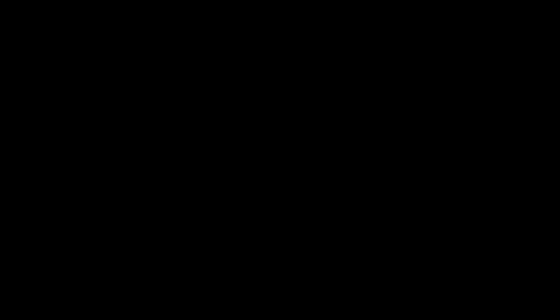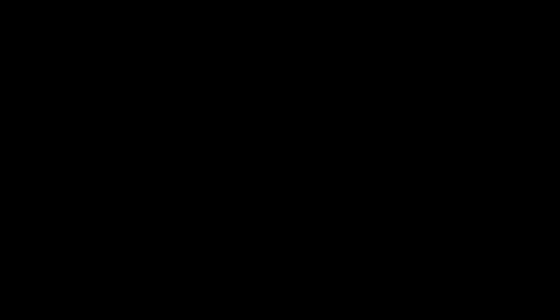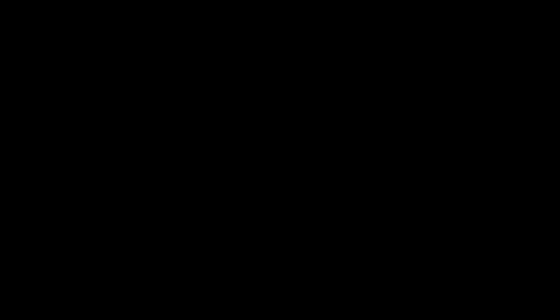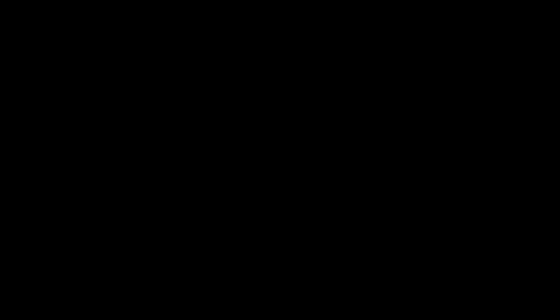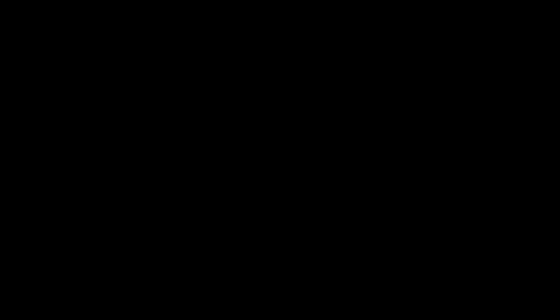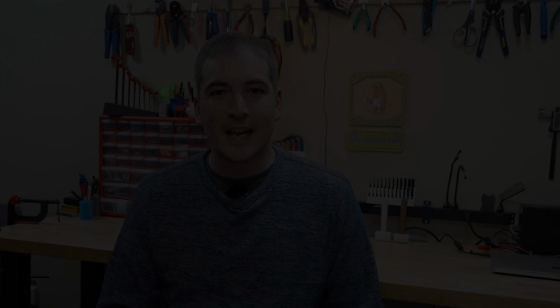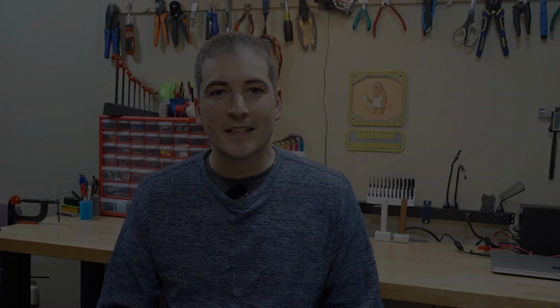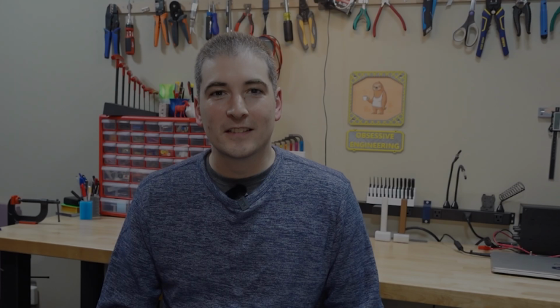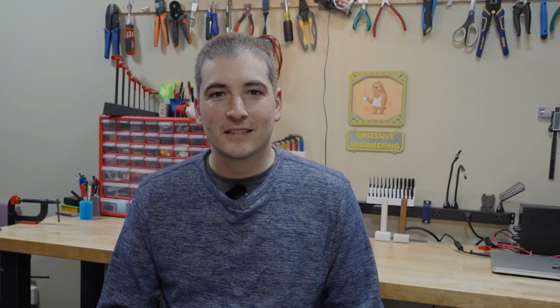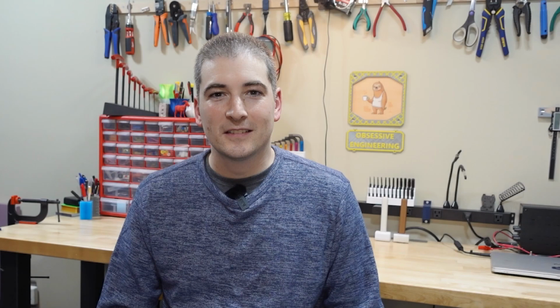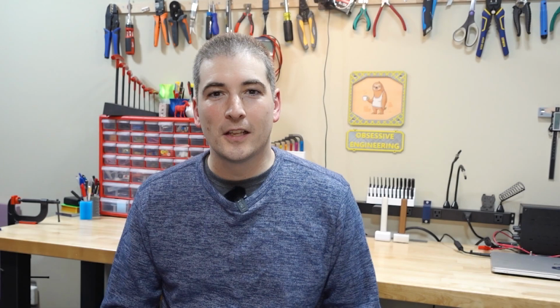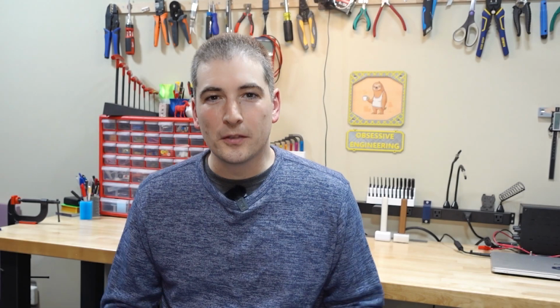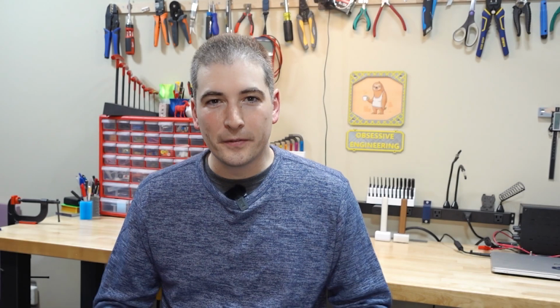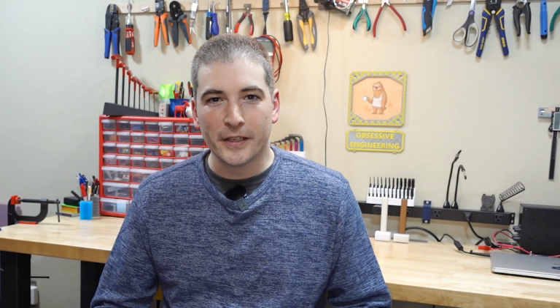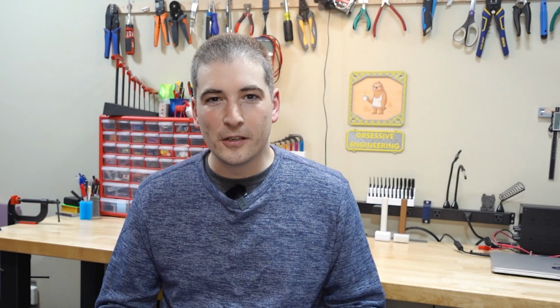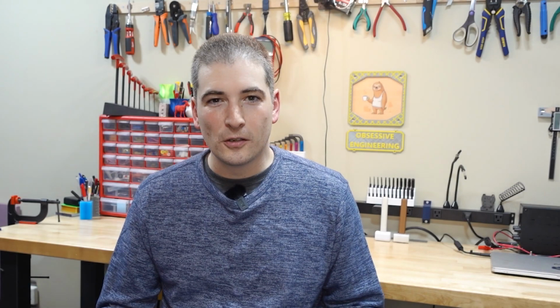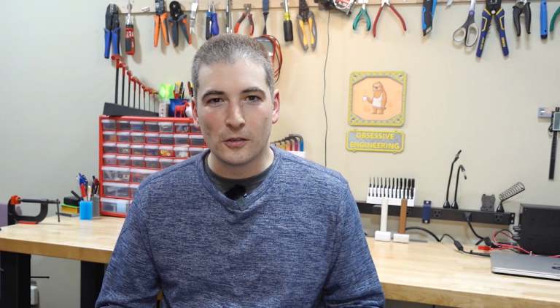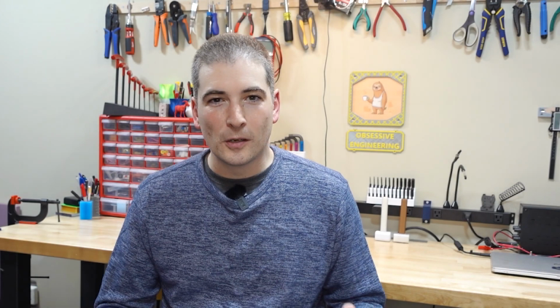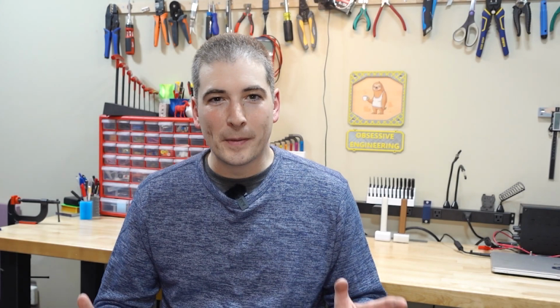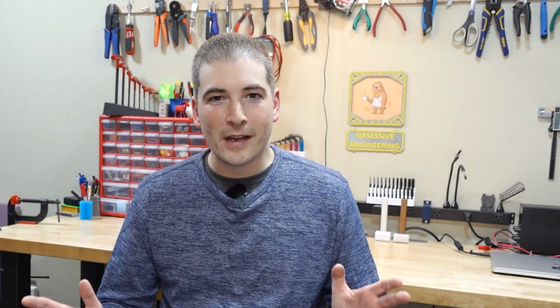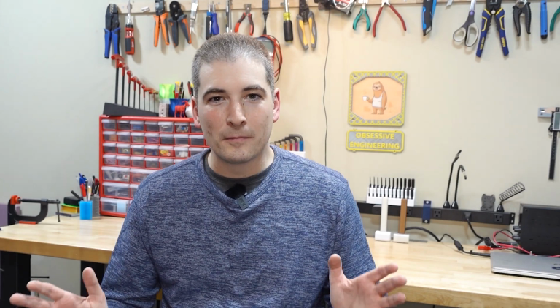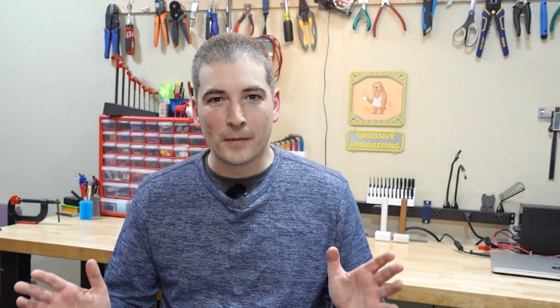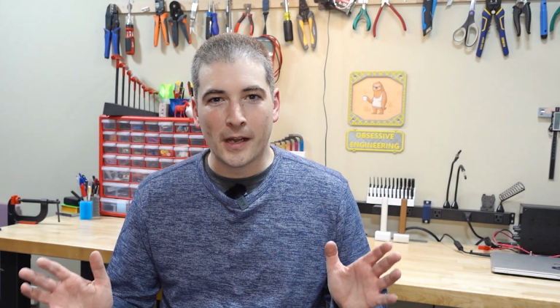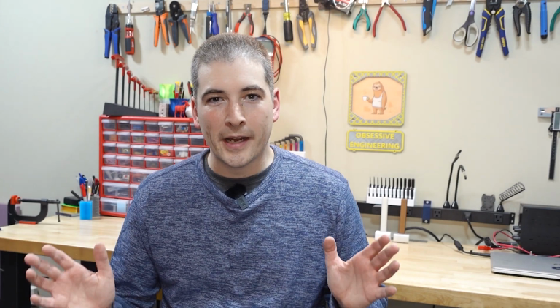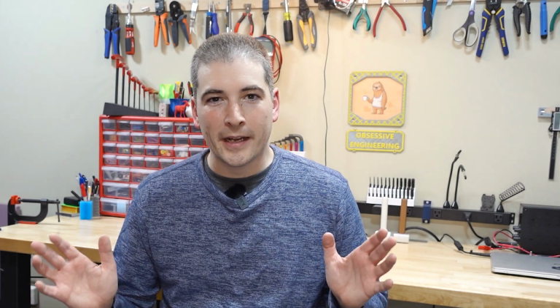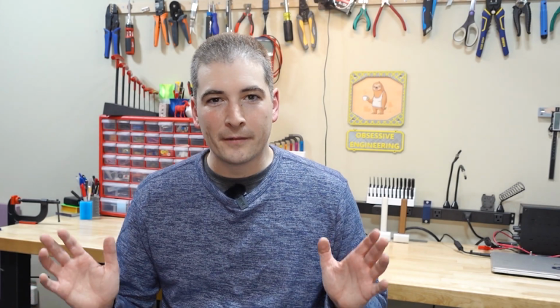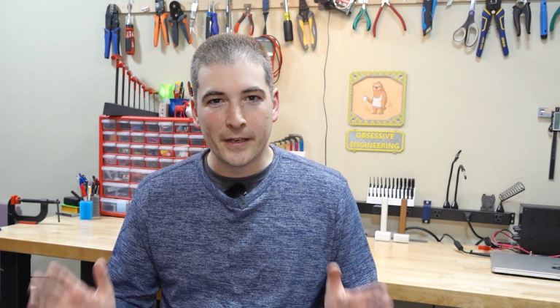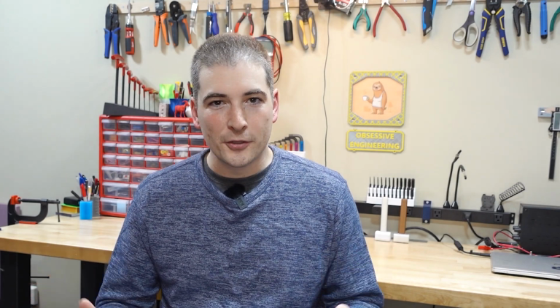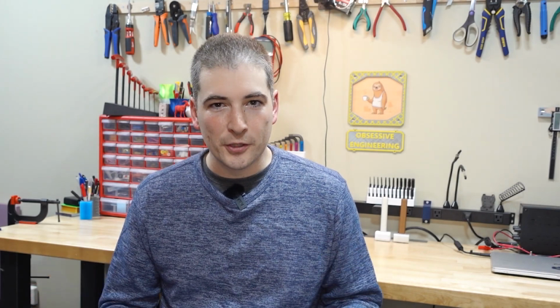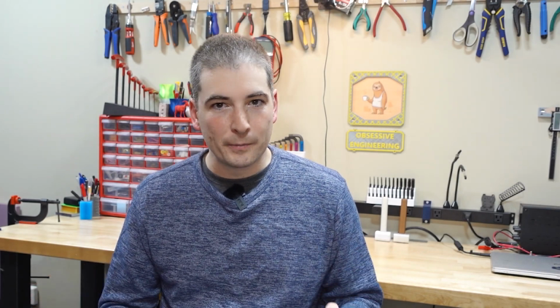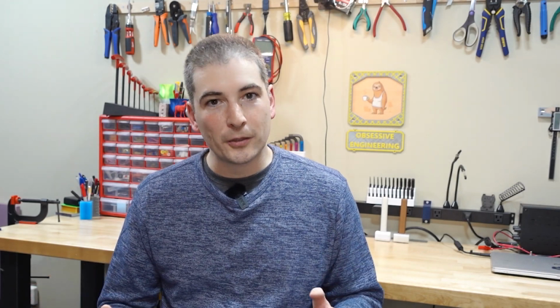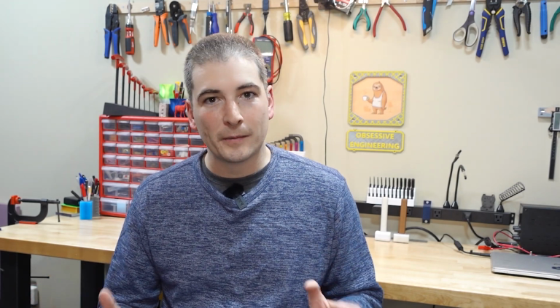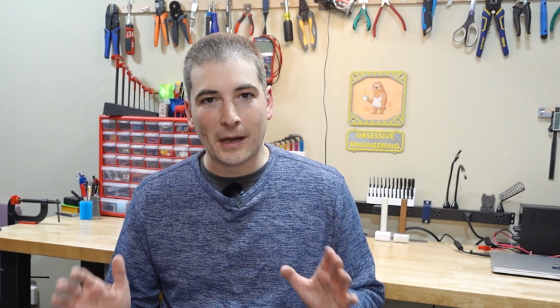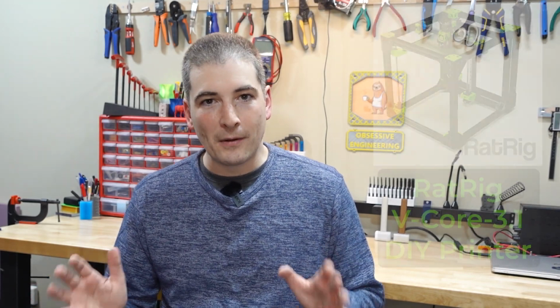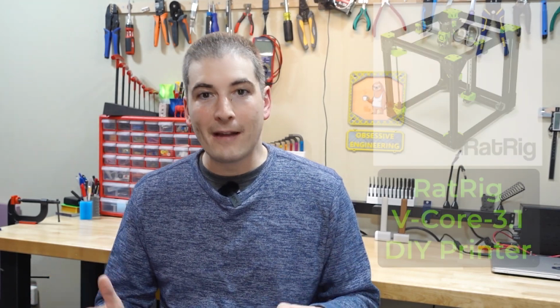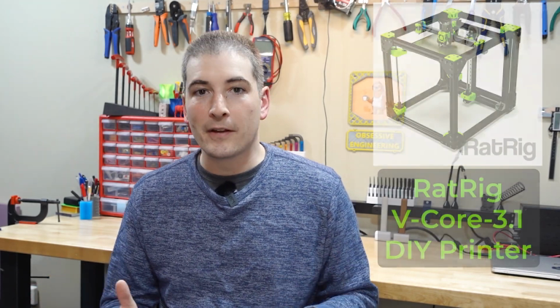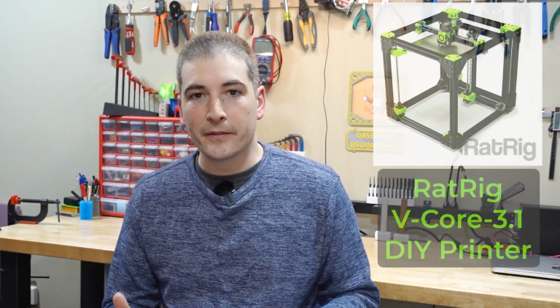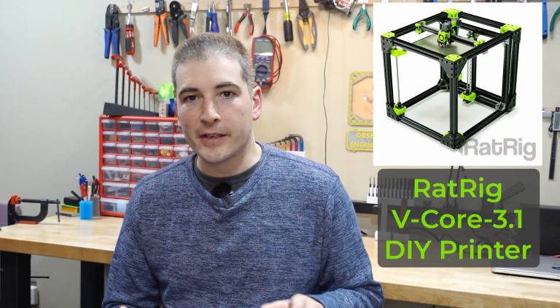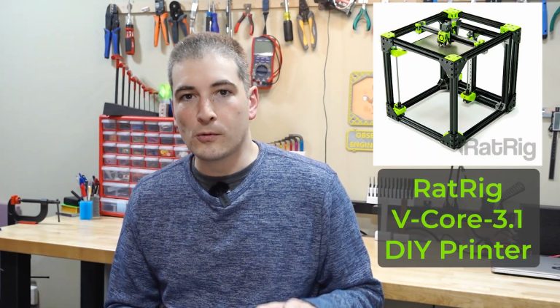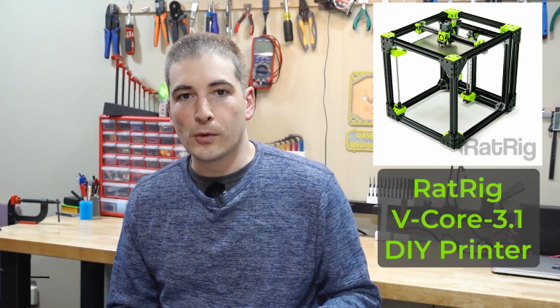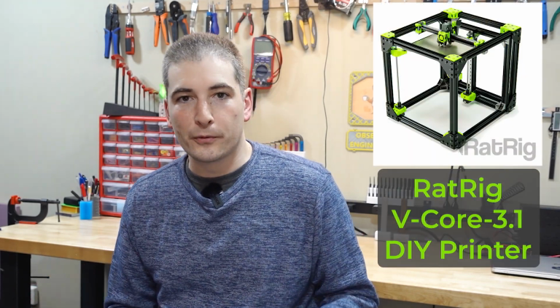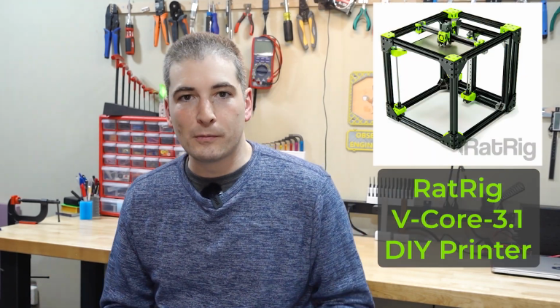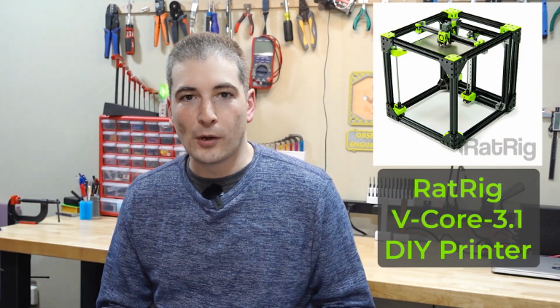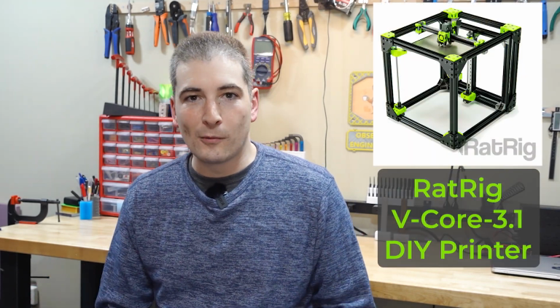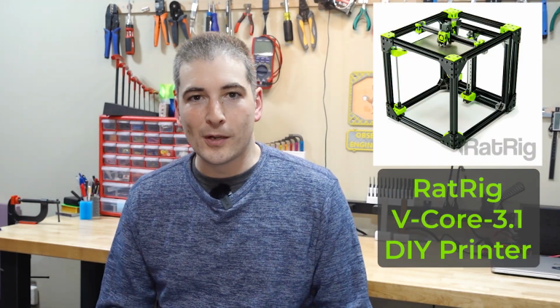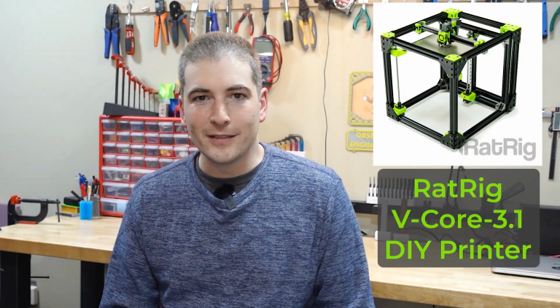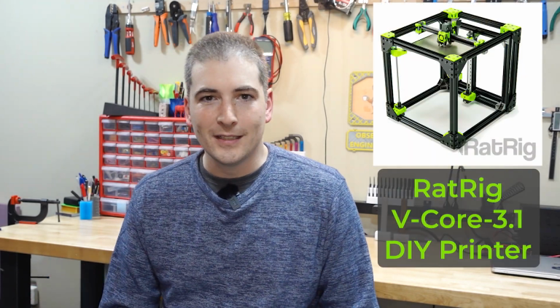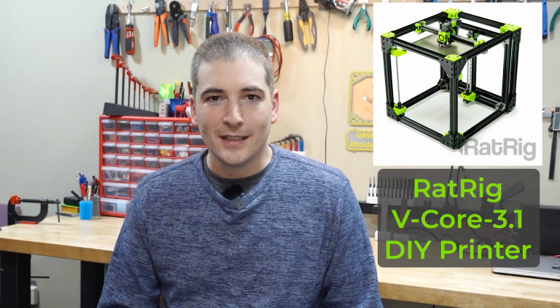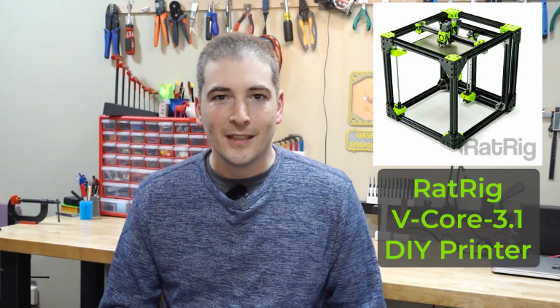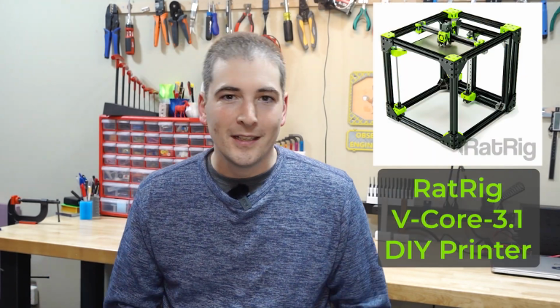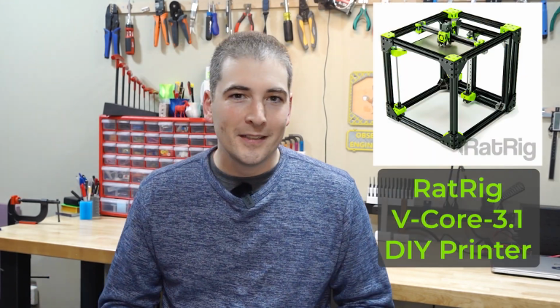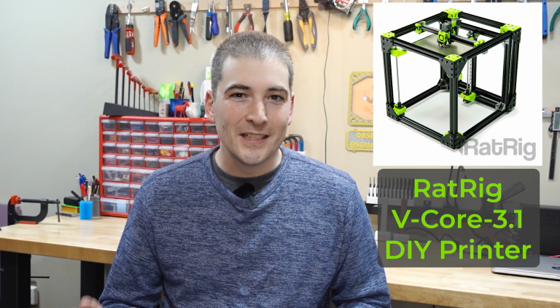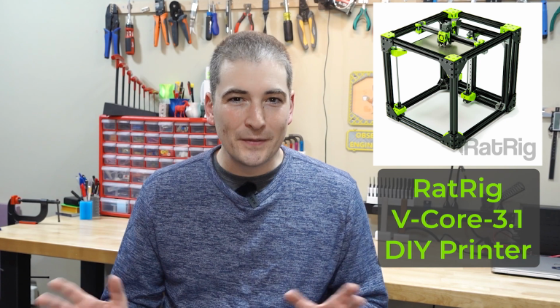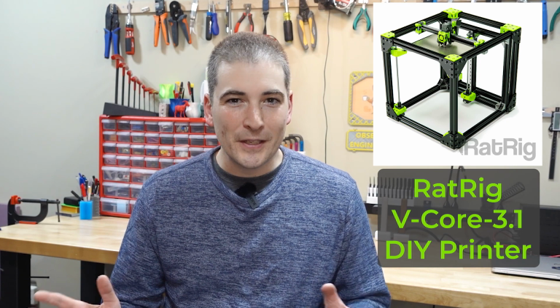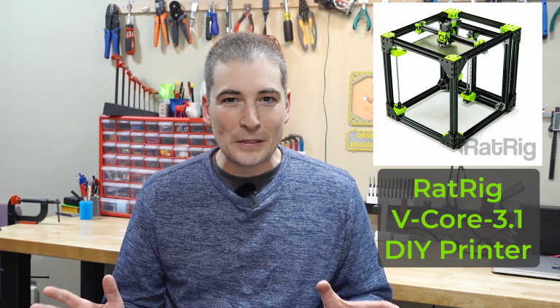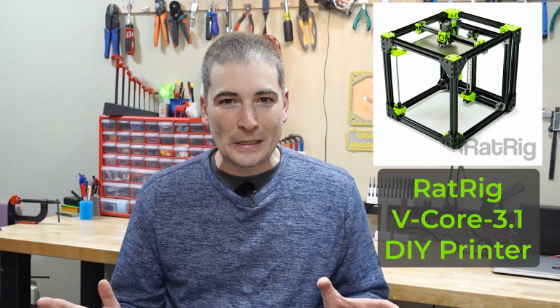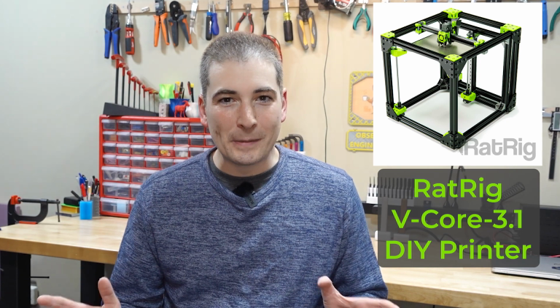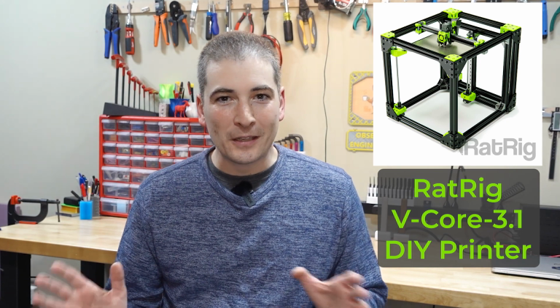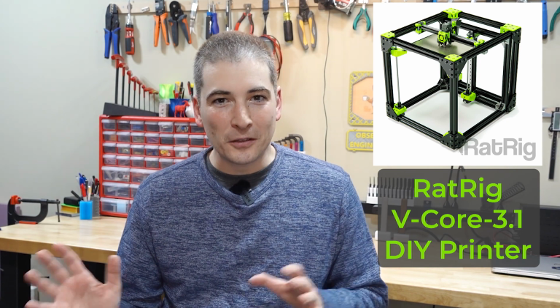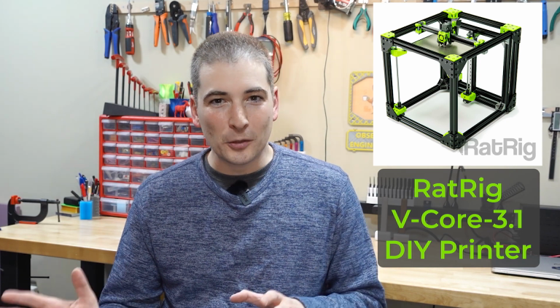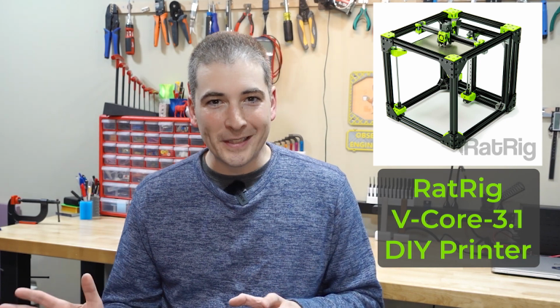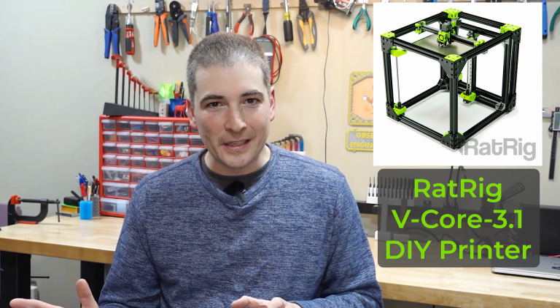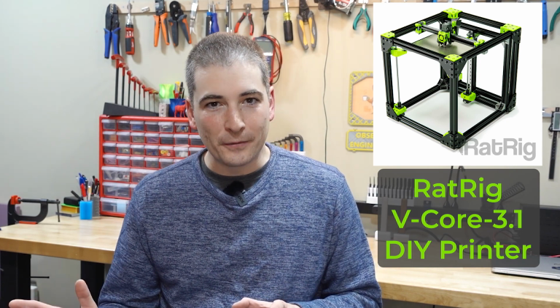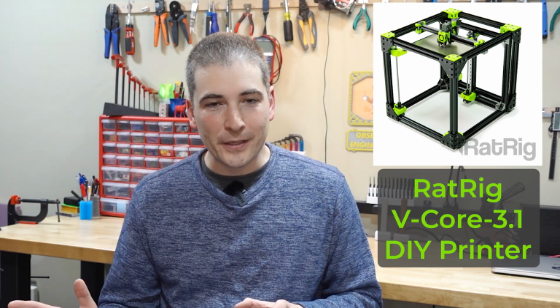Hey guys, another video about my adventures building my RATRIG vCore 3.1. This video is going to be a little bit different.